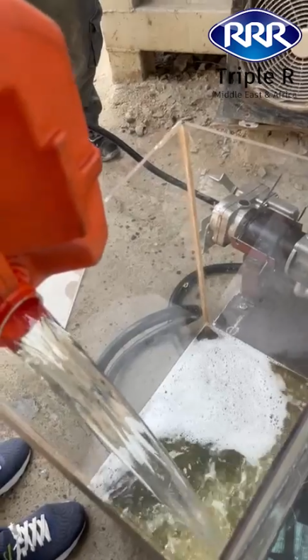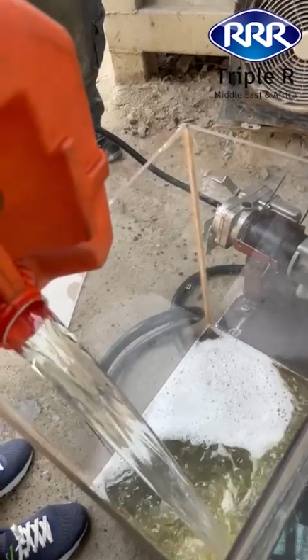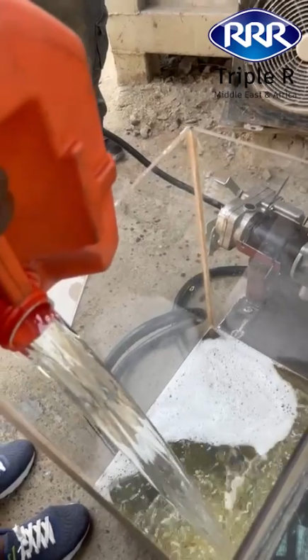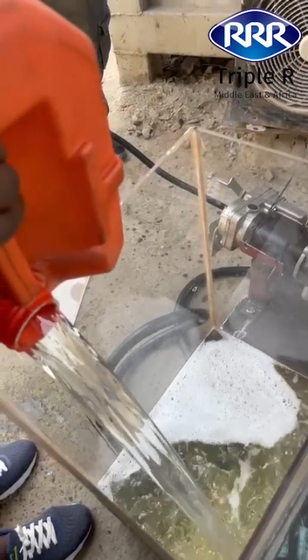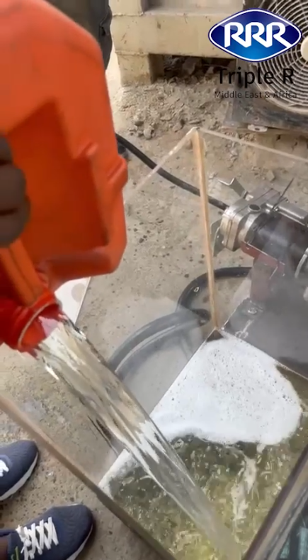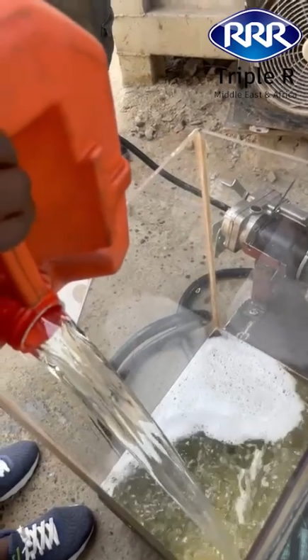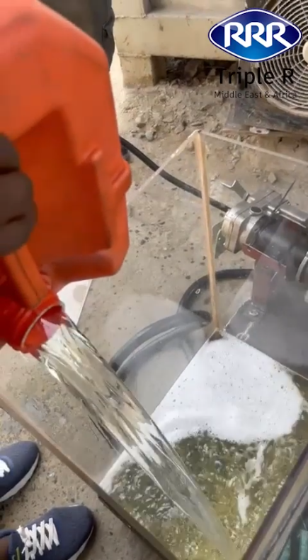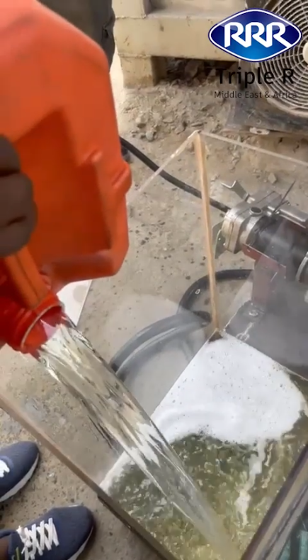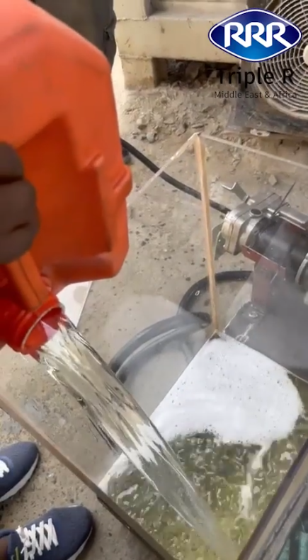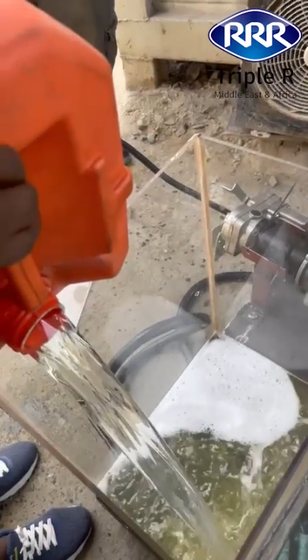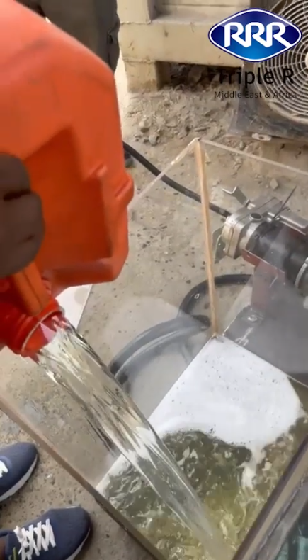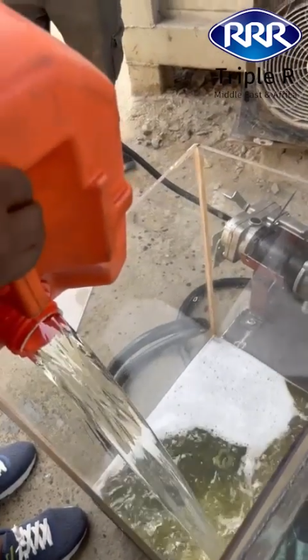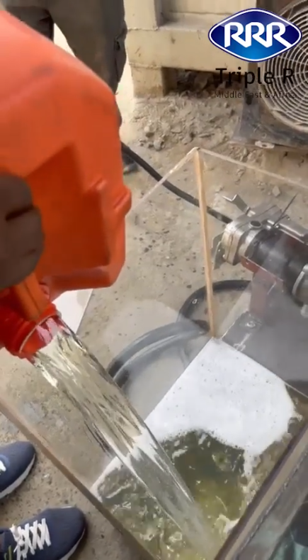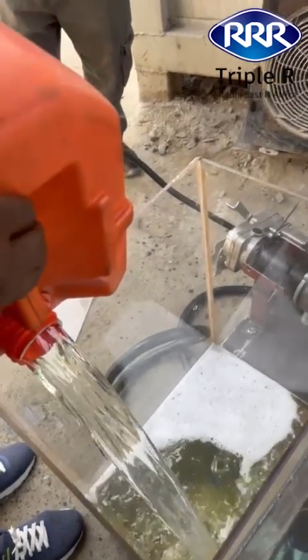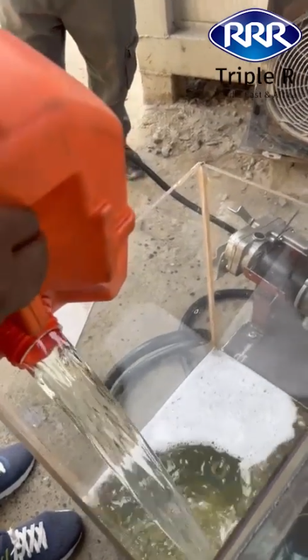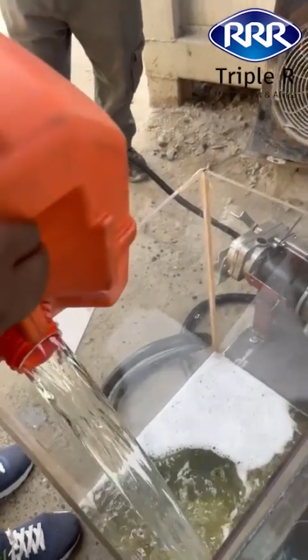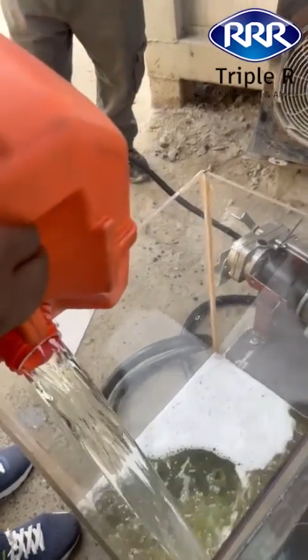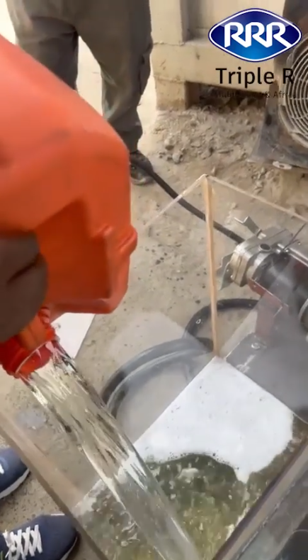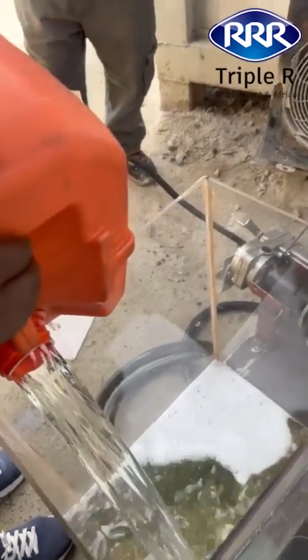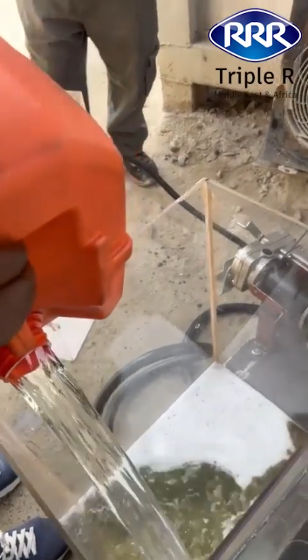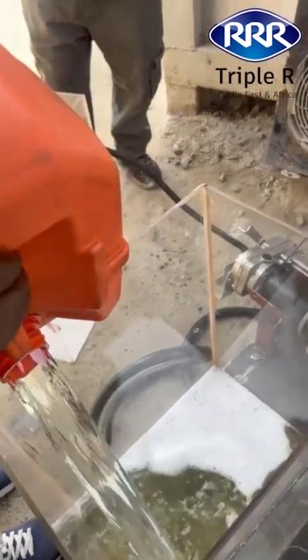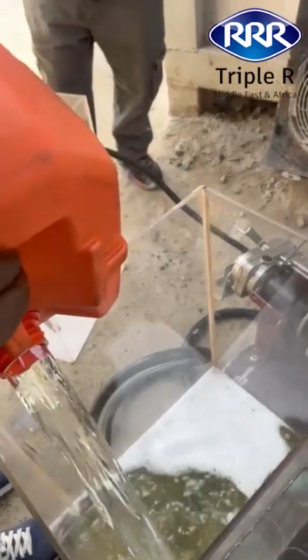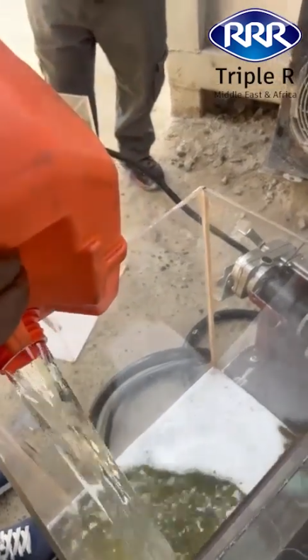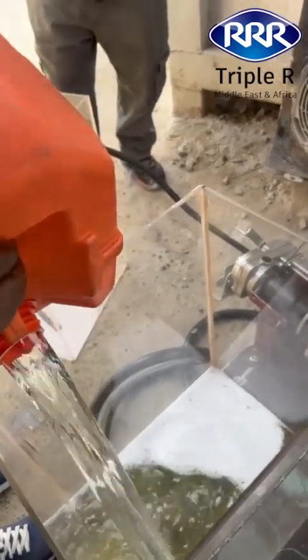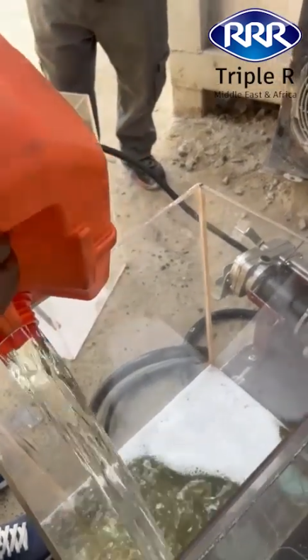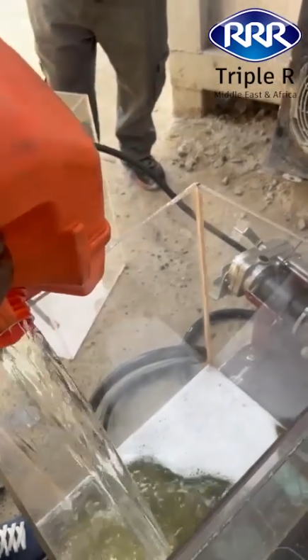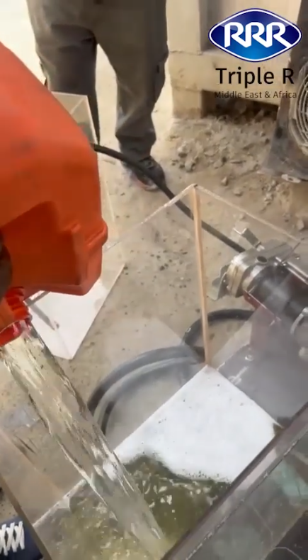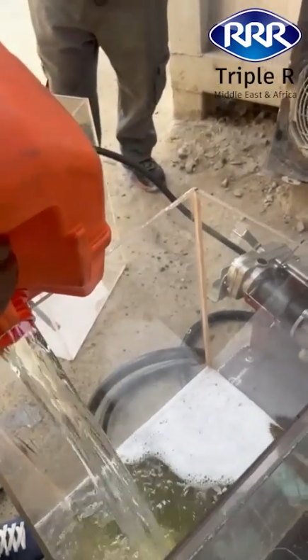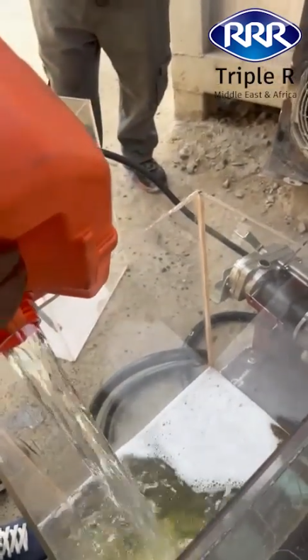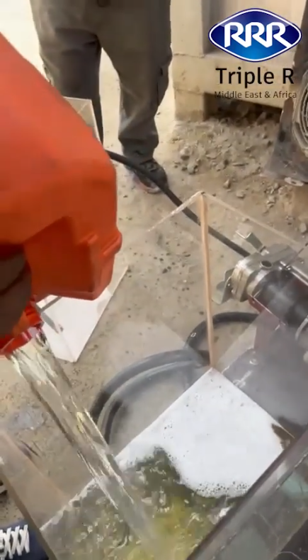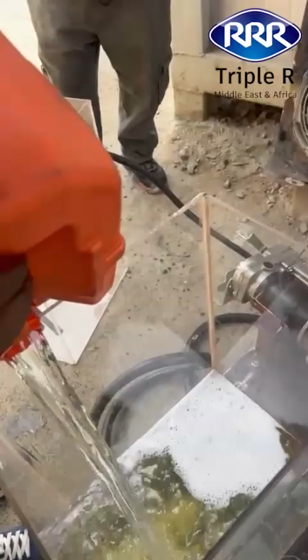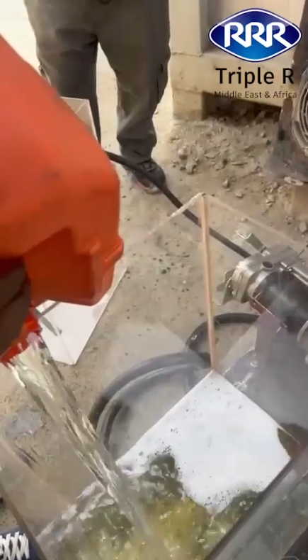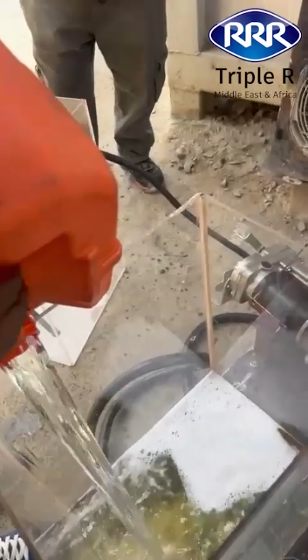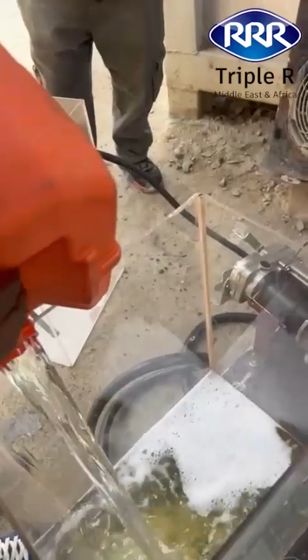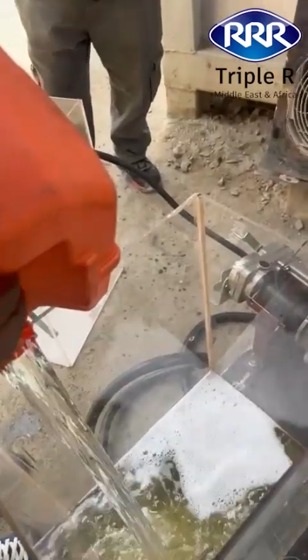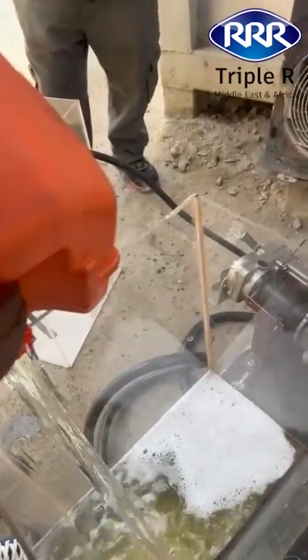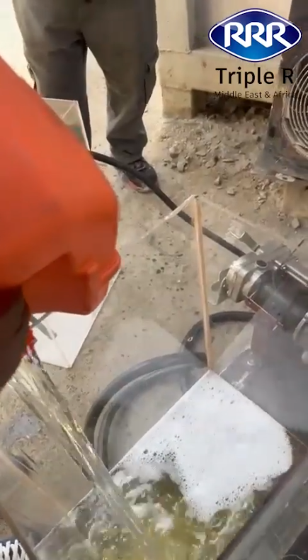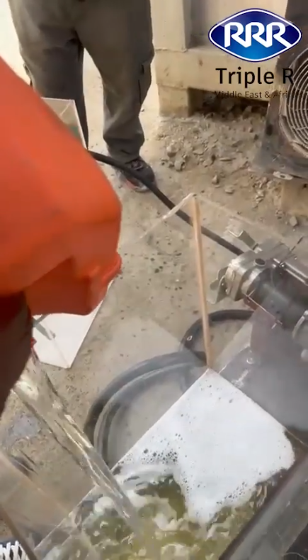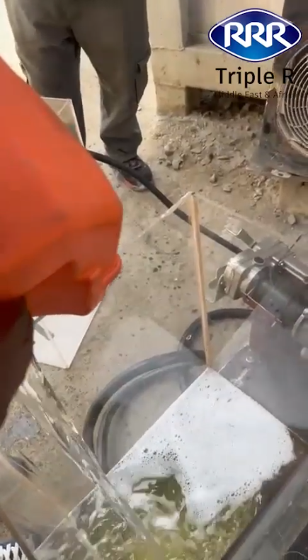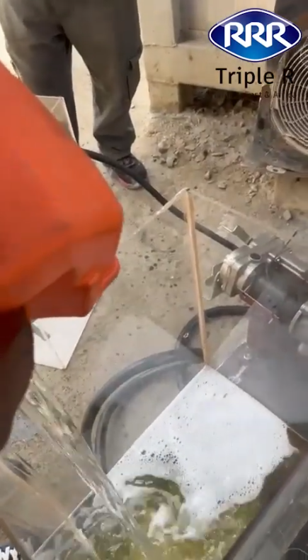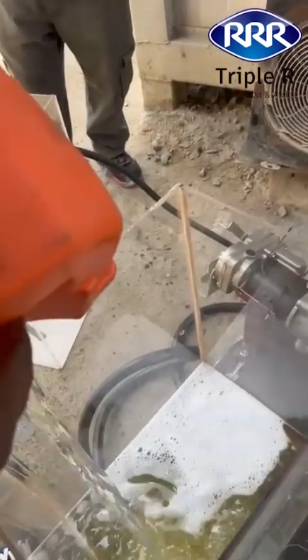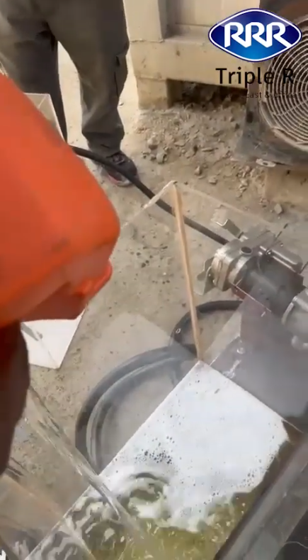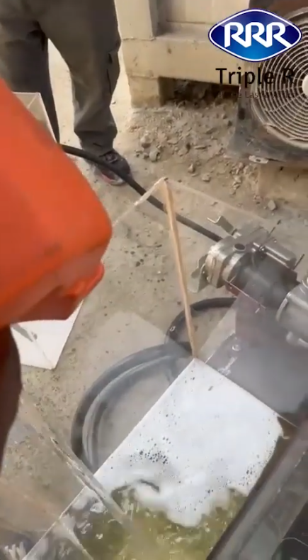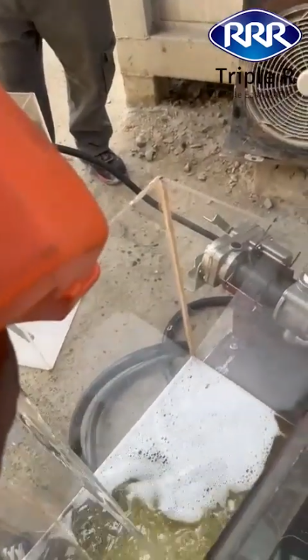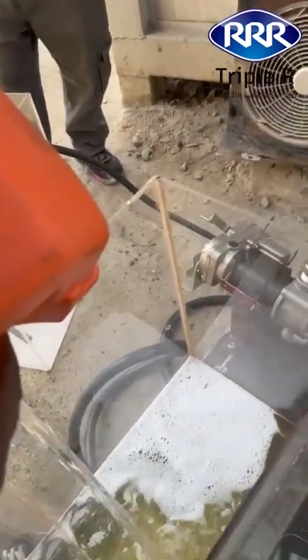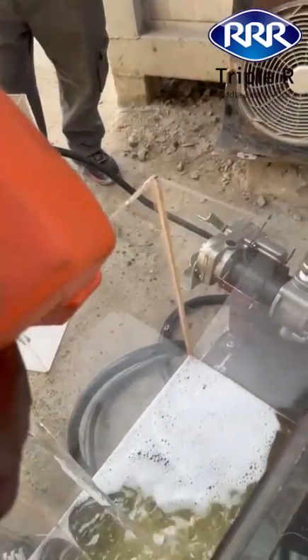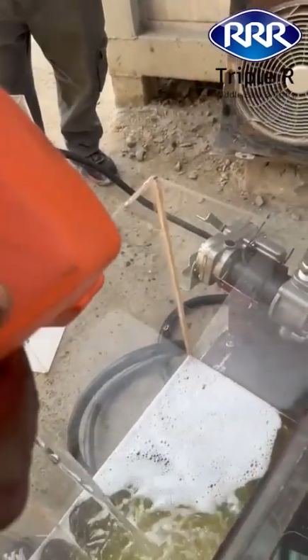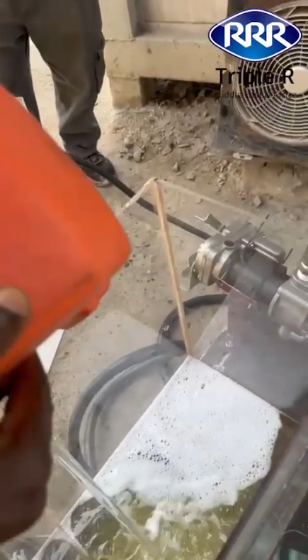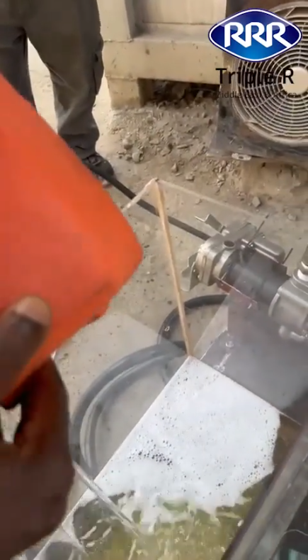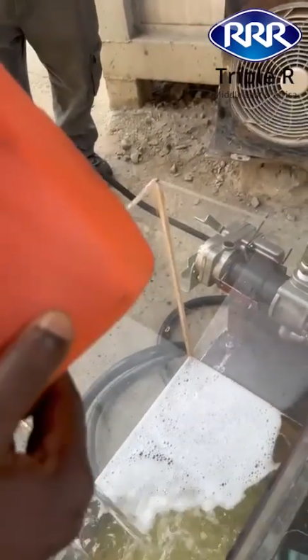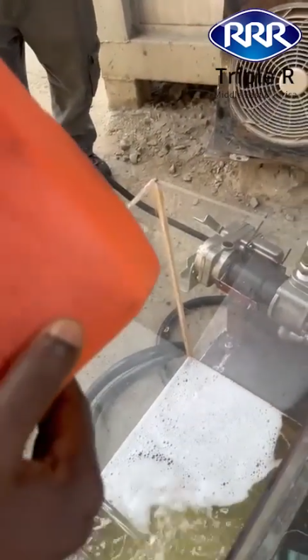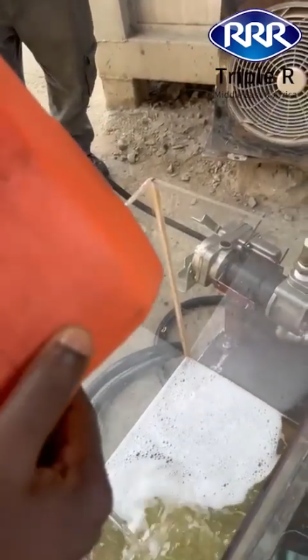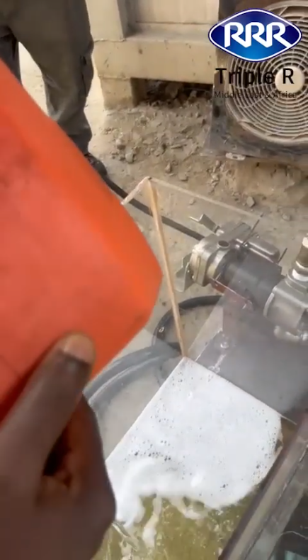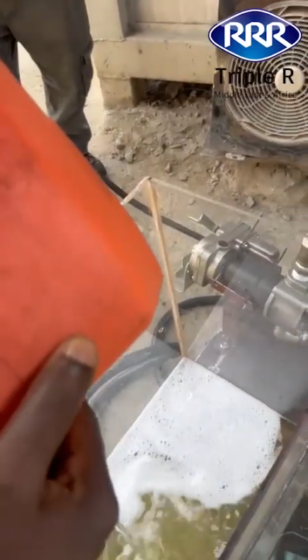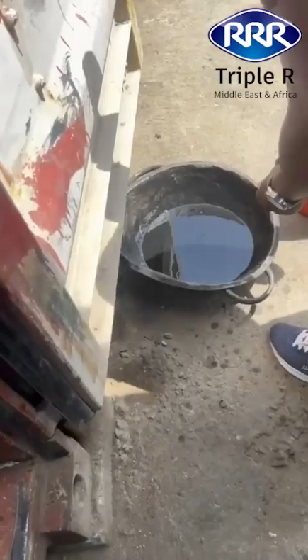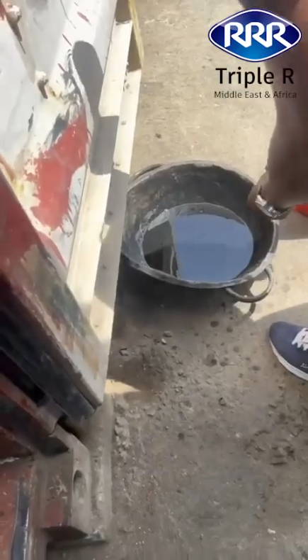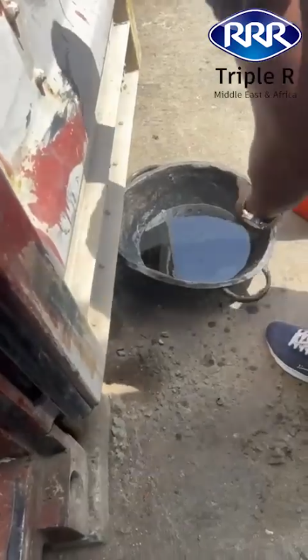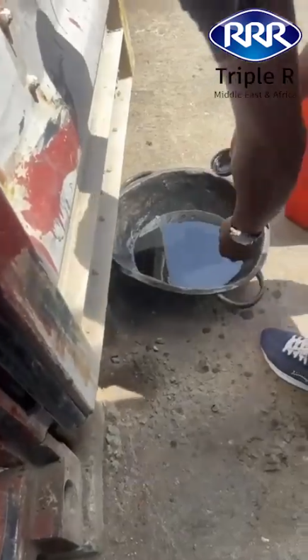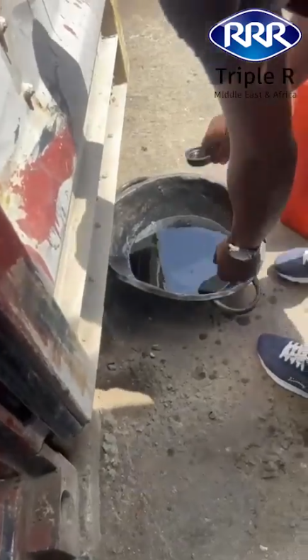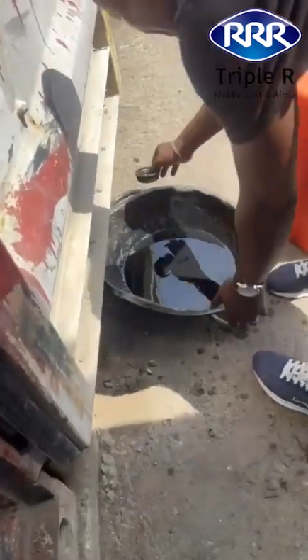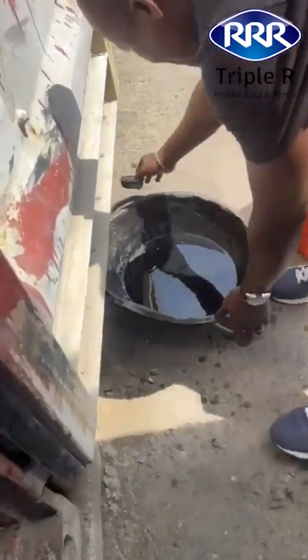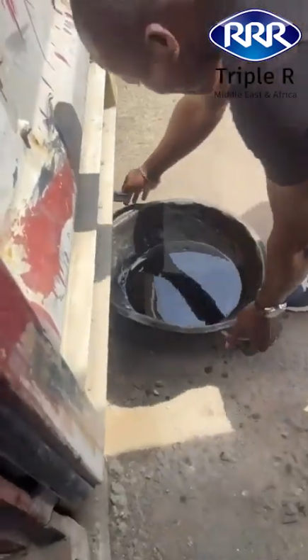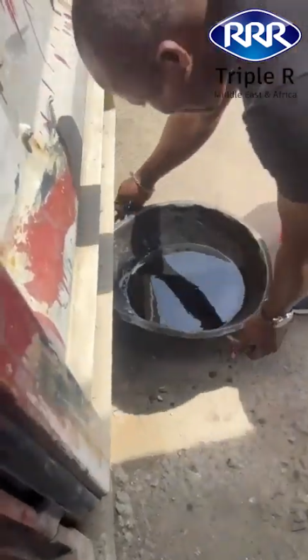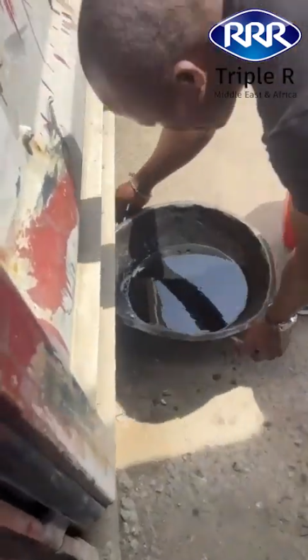Next, we poured that same diesel into a testing bucket, but this time we added water and even burned oil to heavily contaminate it.